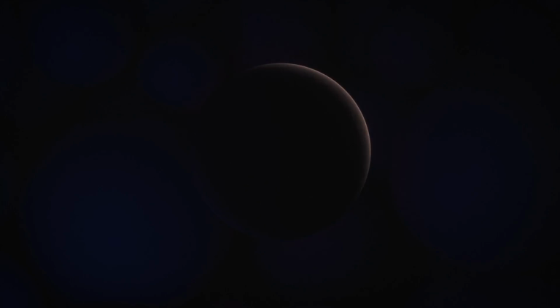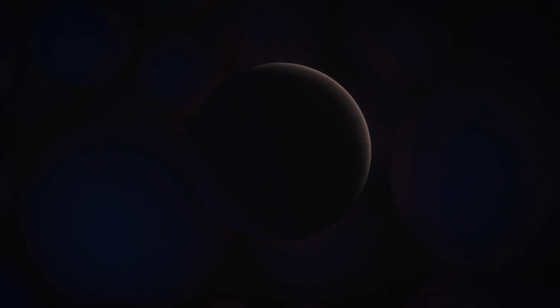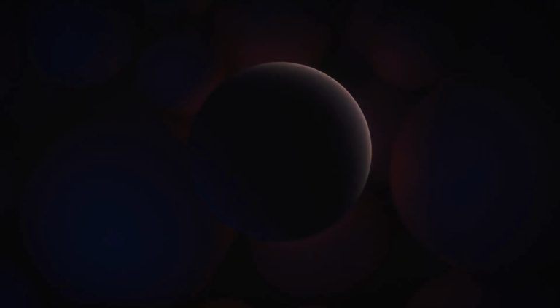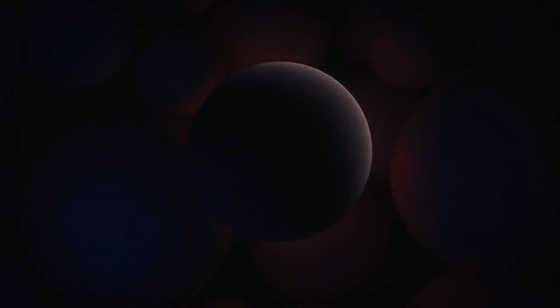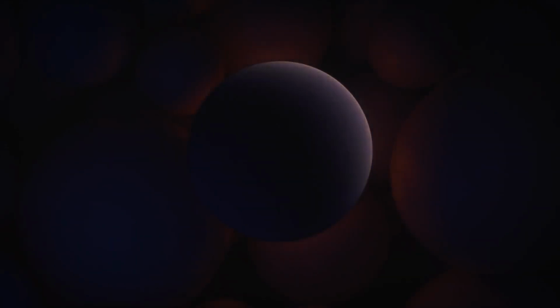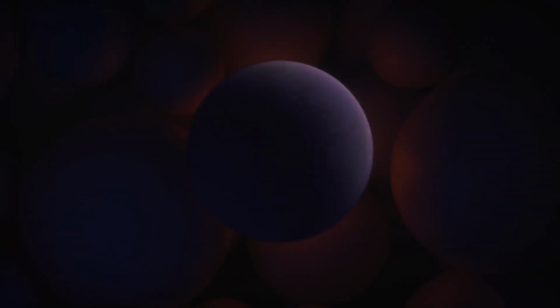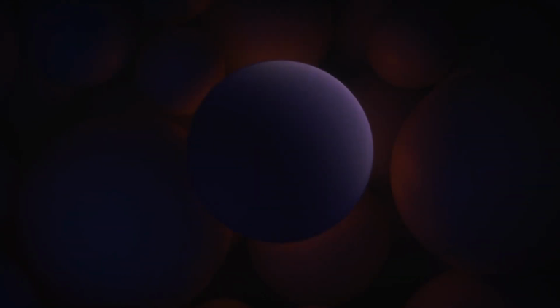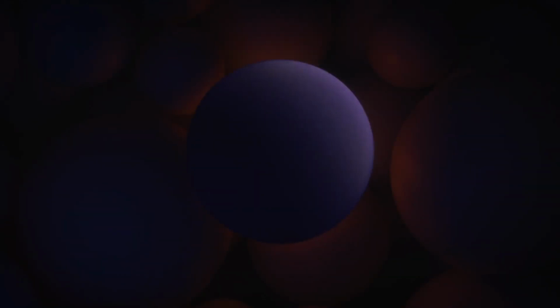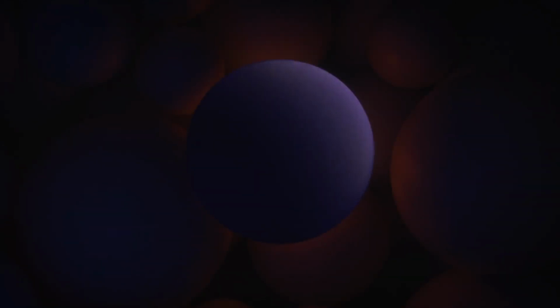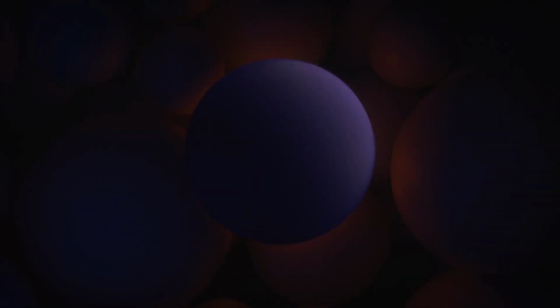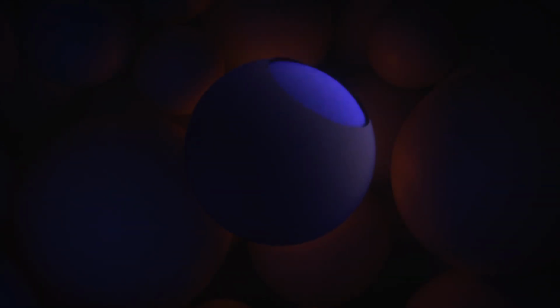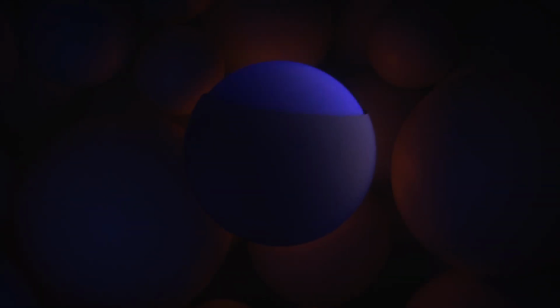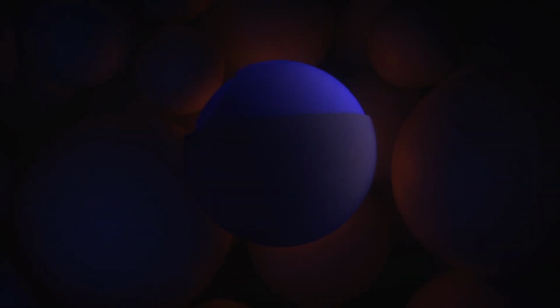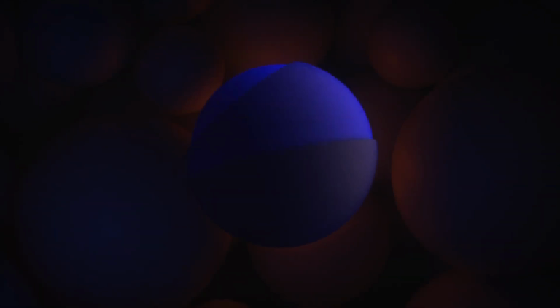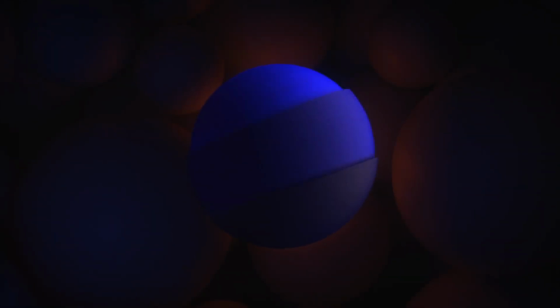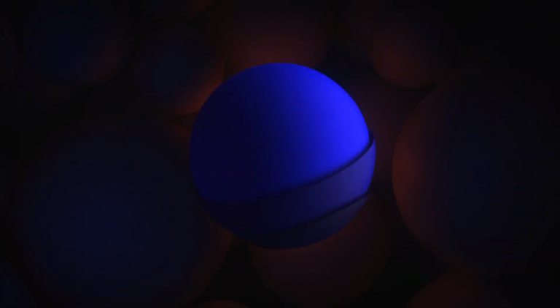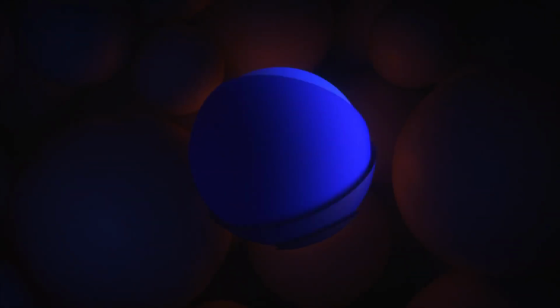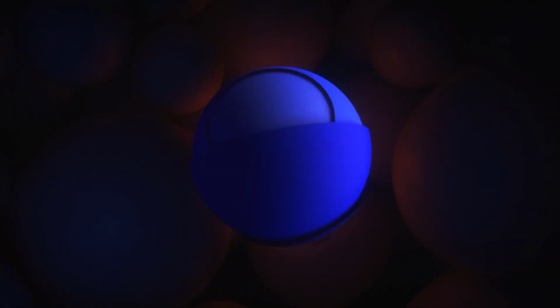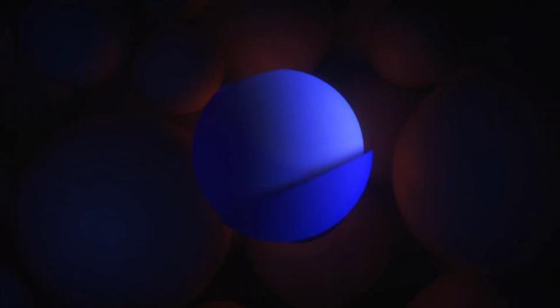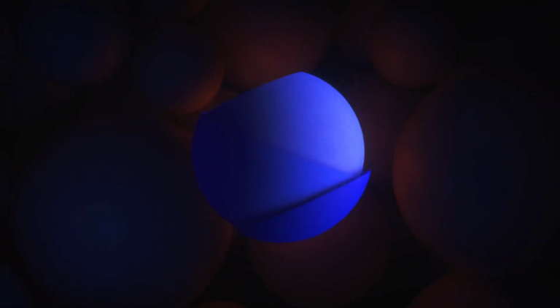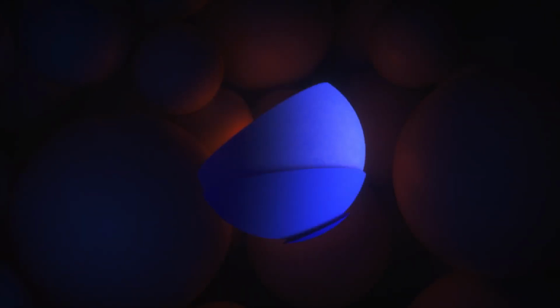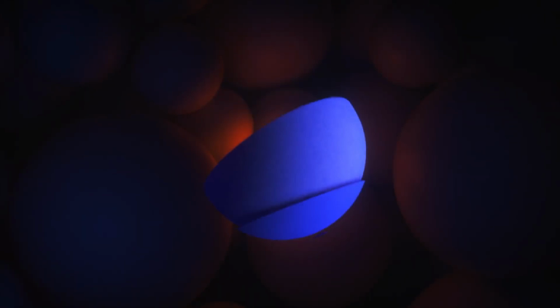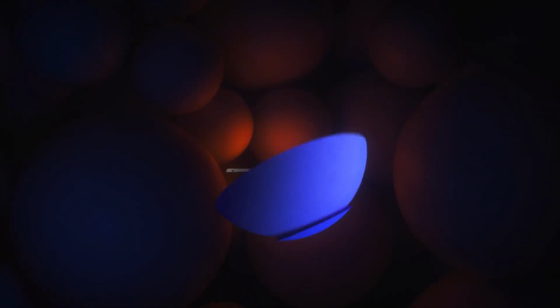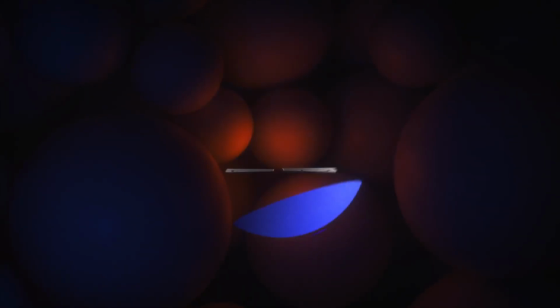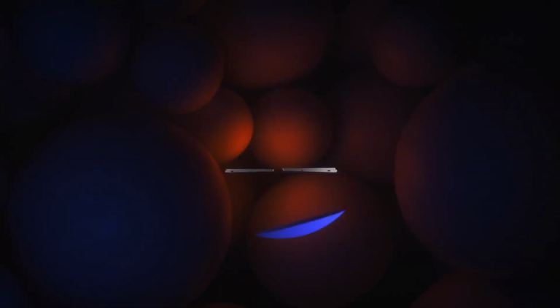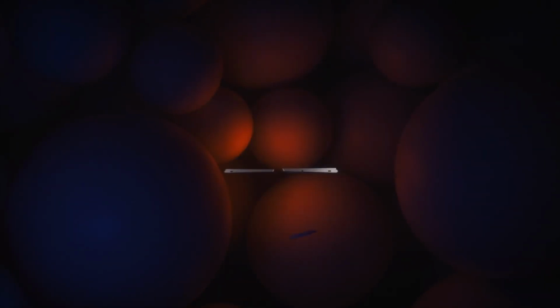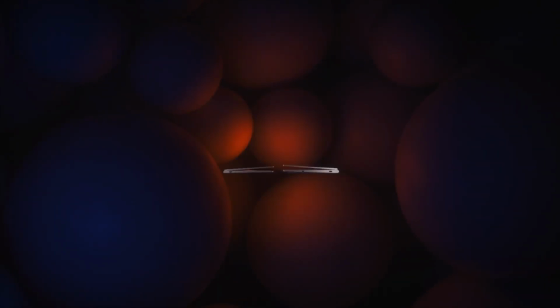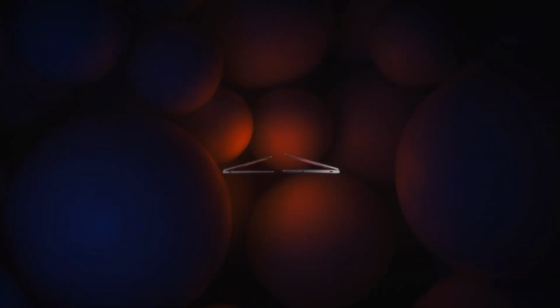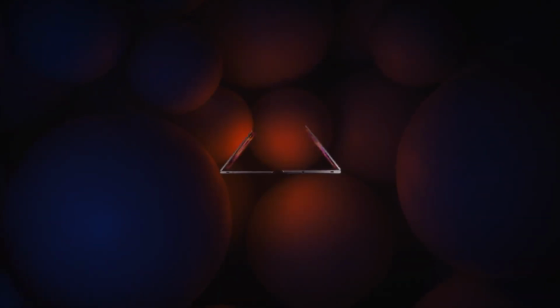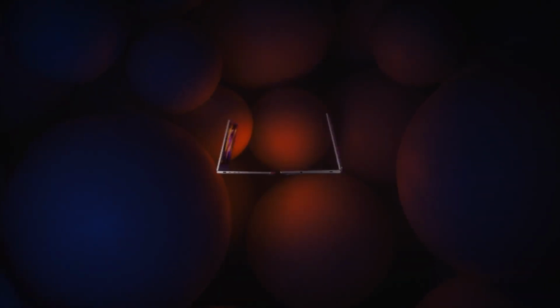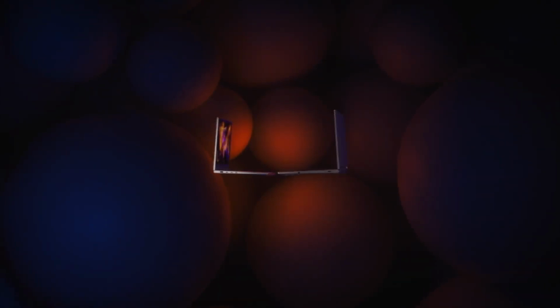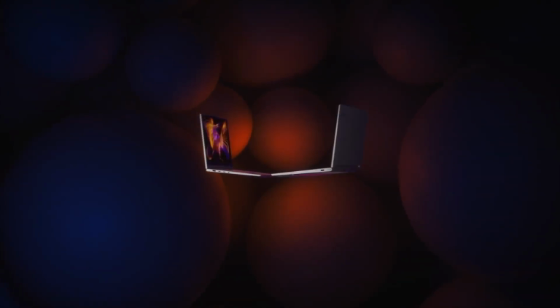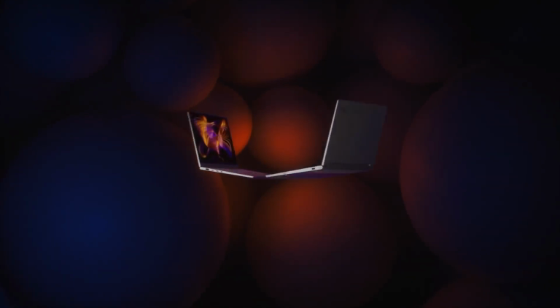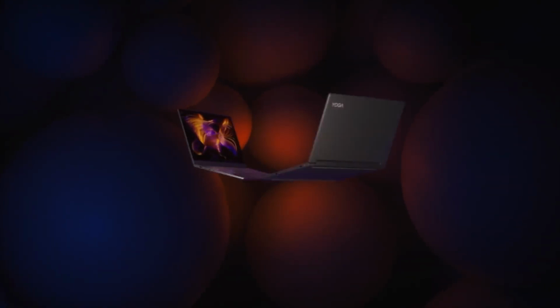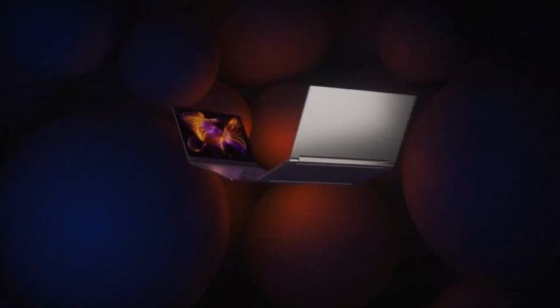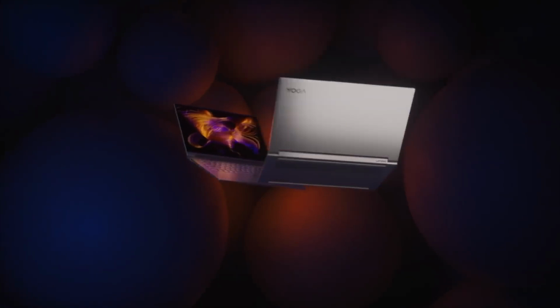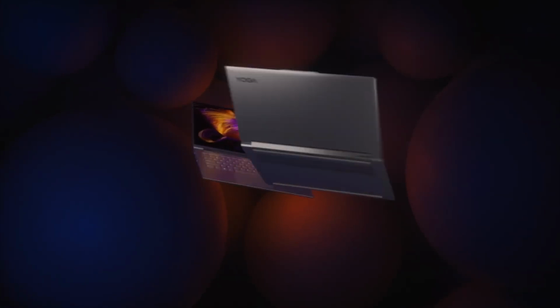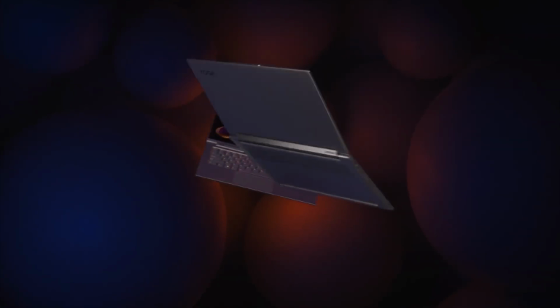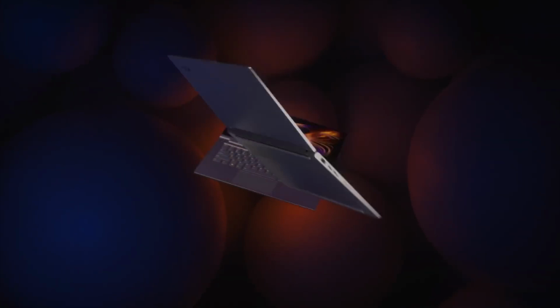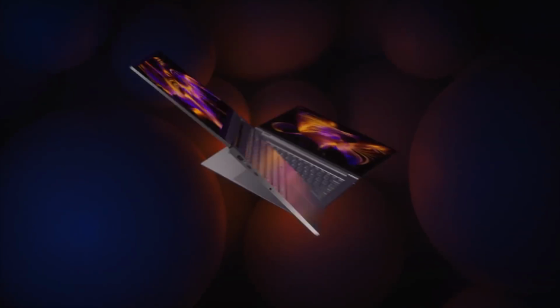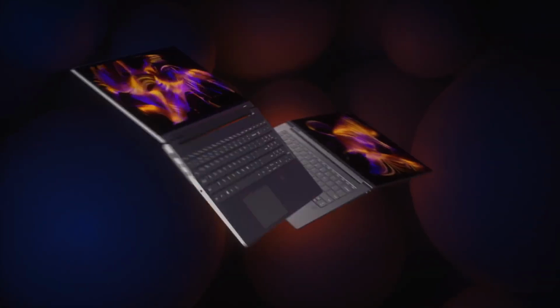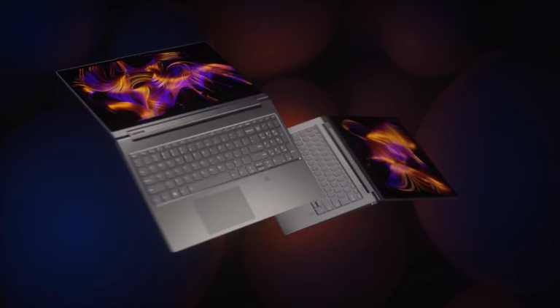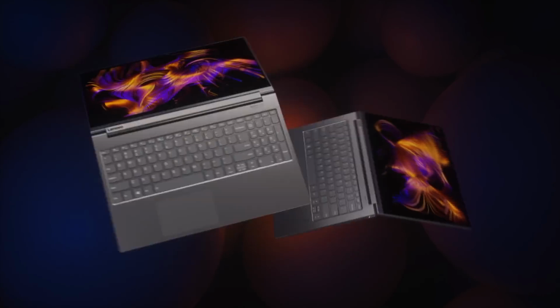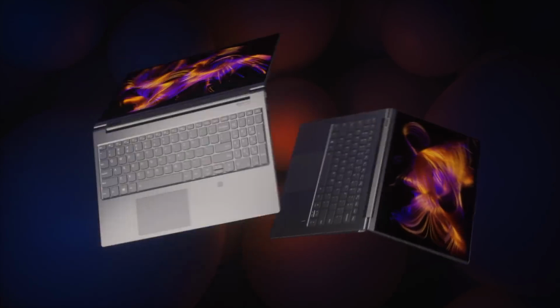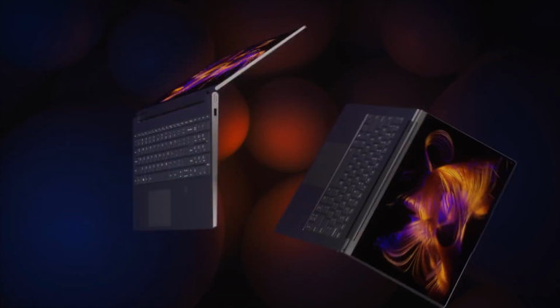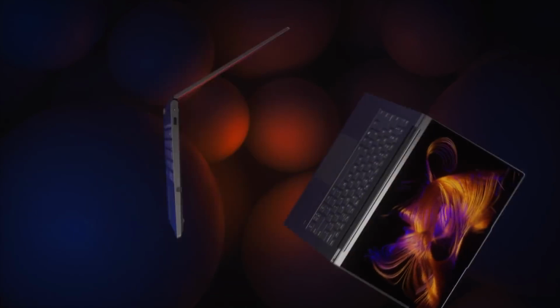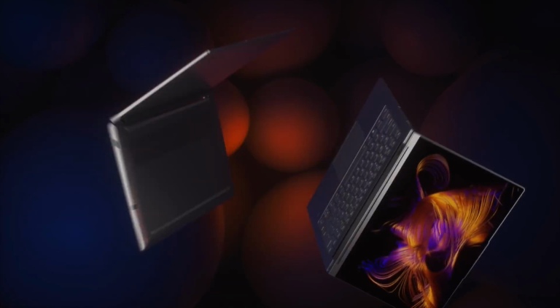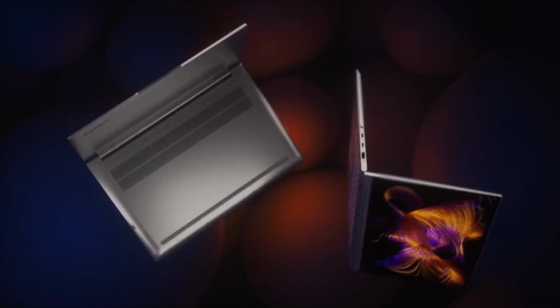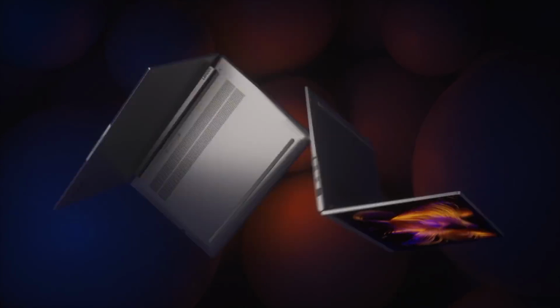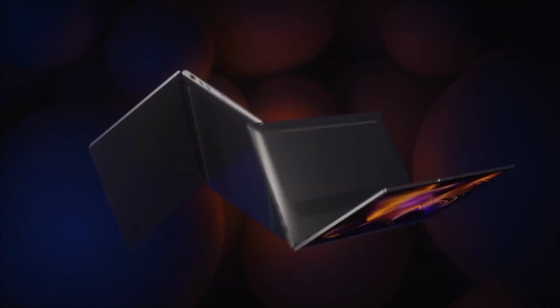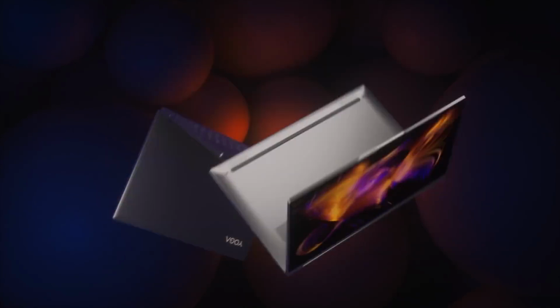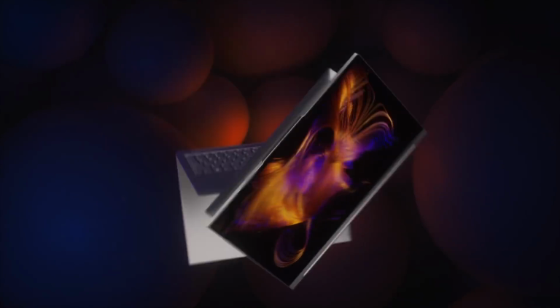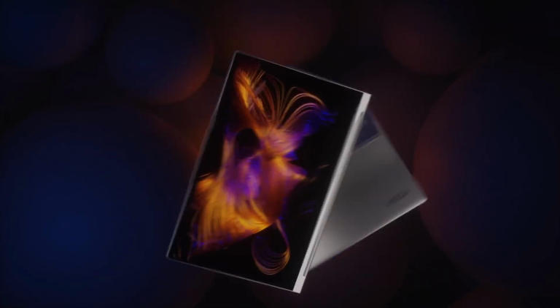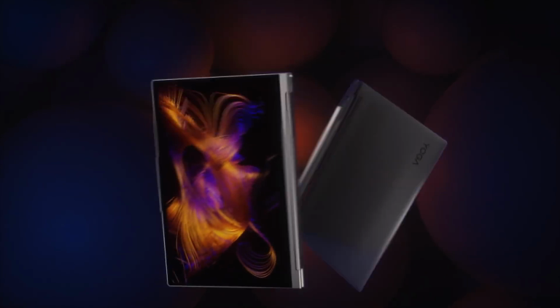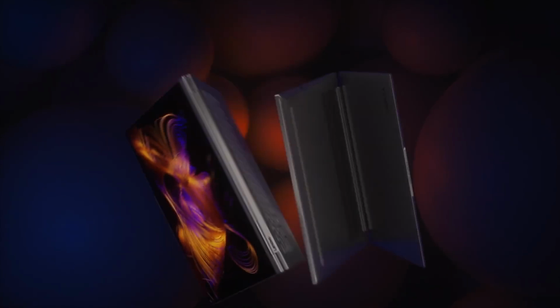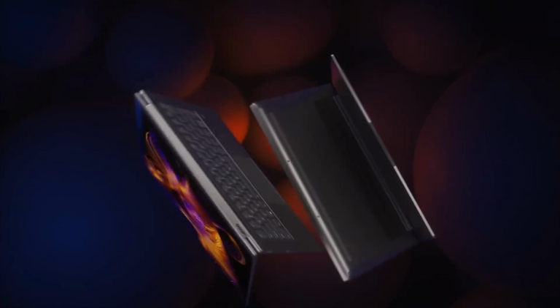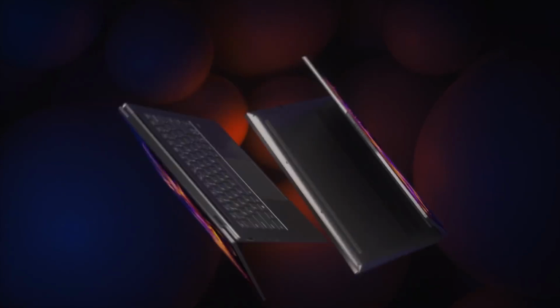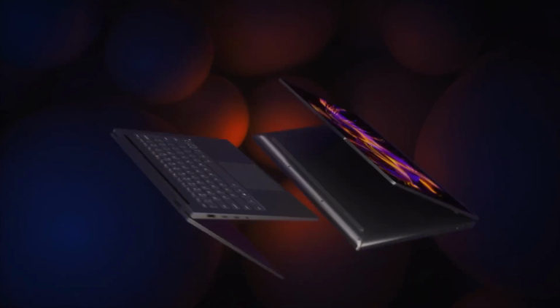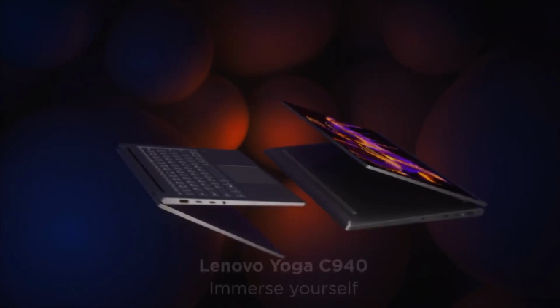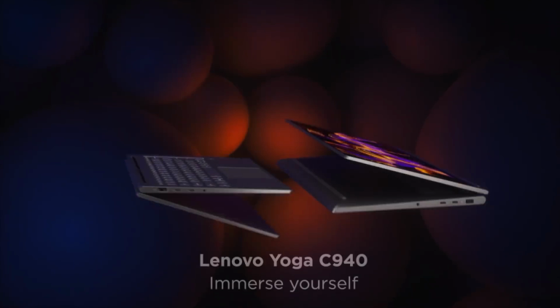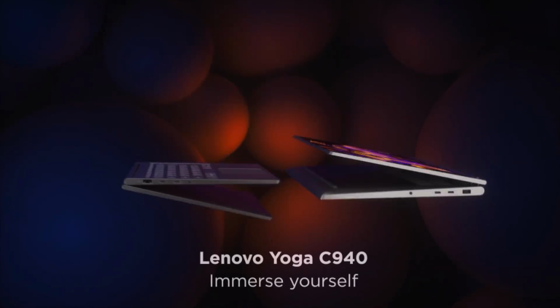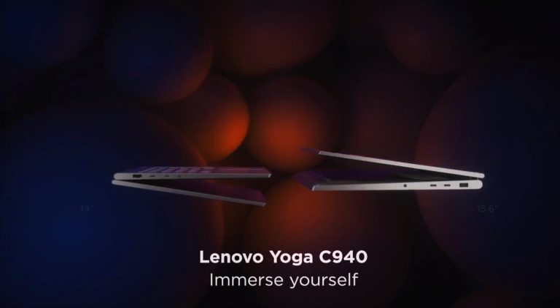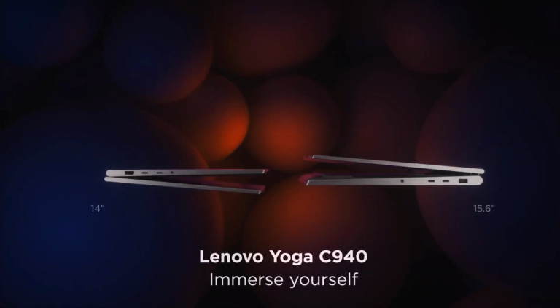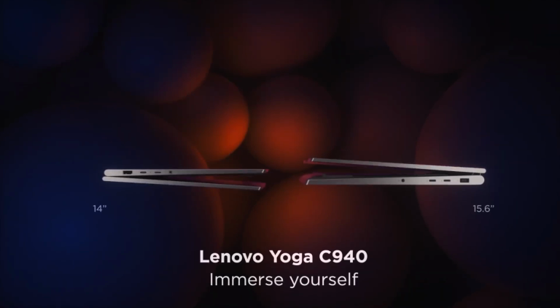Hey everybody, it's Andrew, and this is my review of the Lenovo Yoga C940, the 15-inch, coming up.